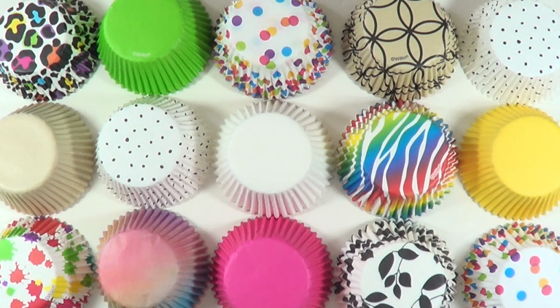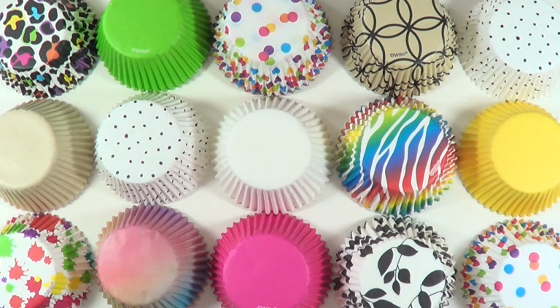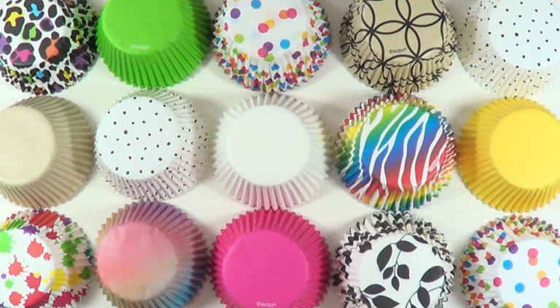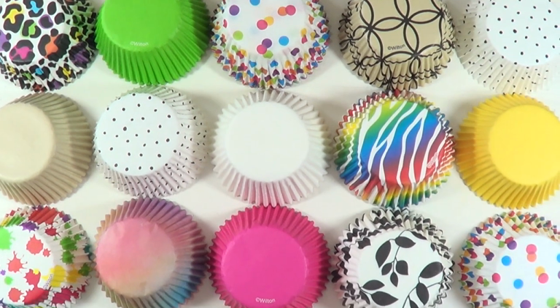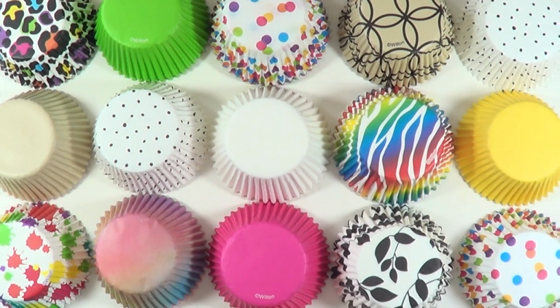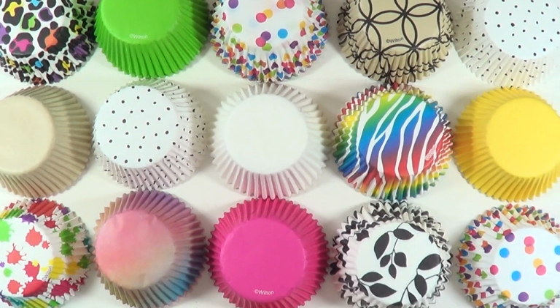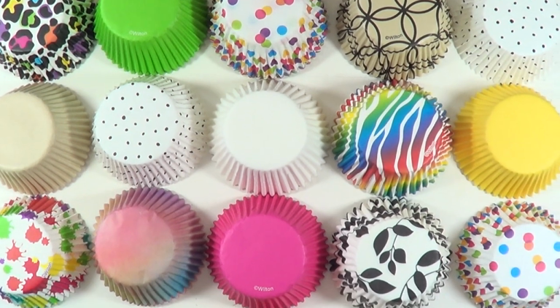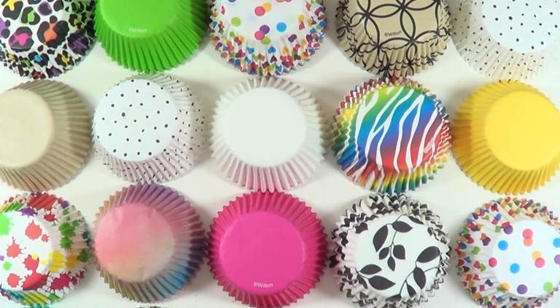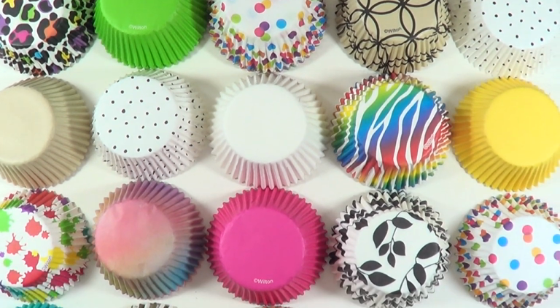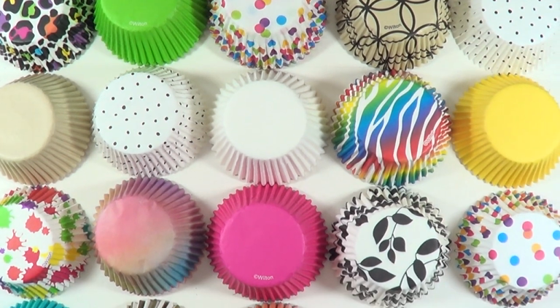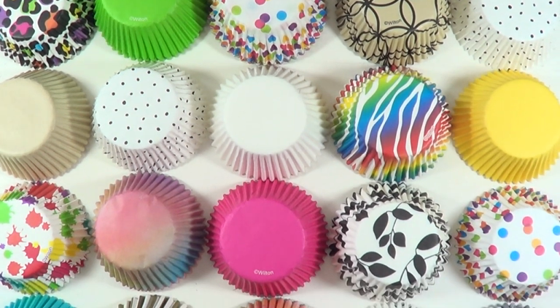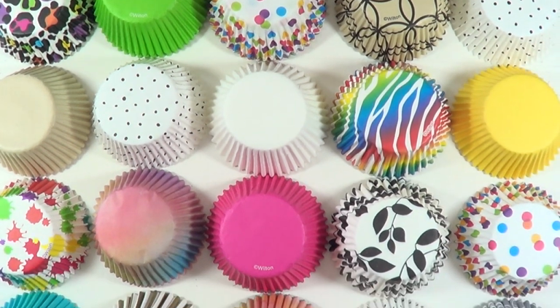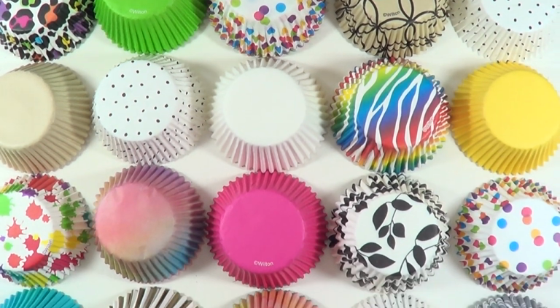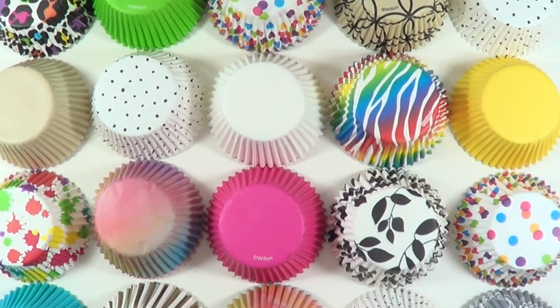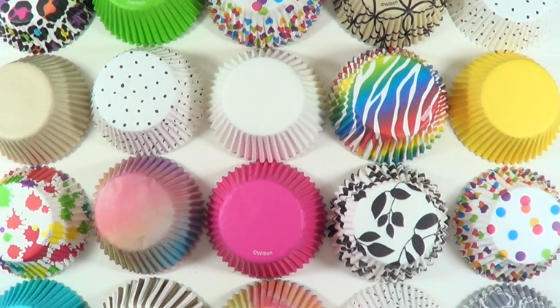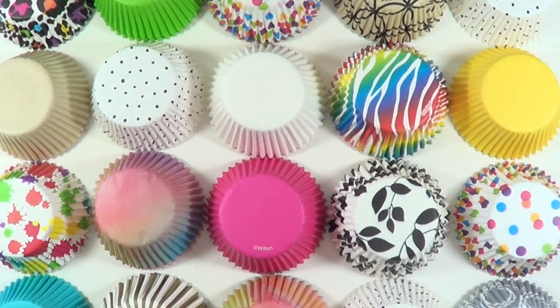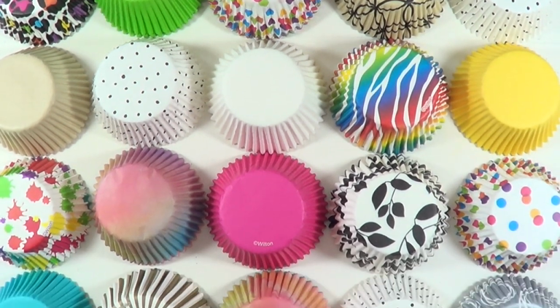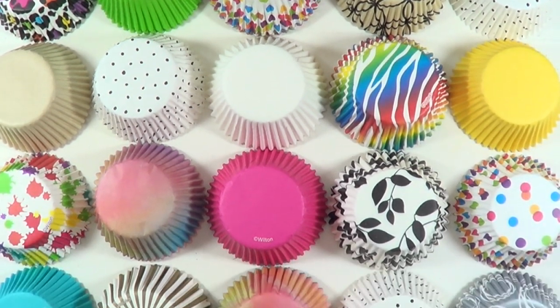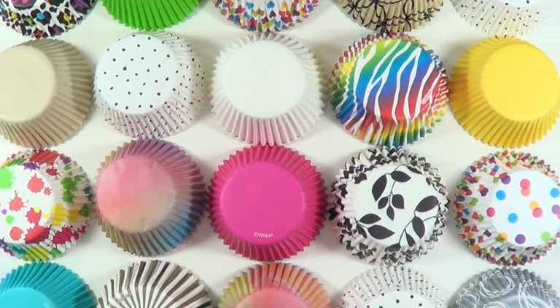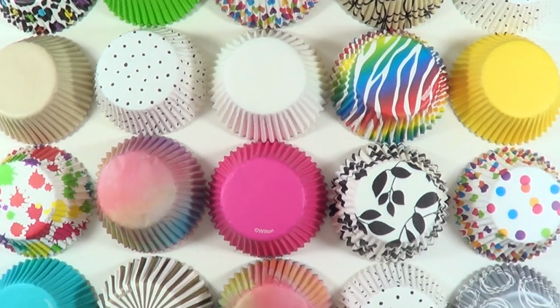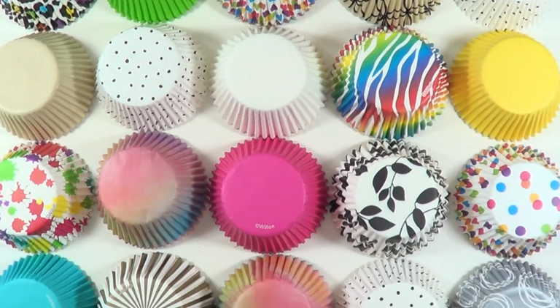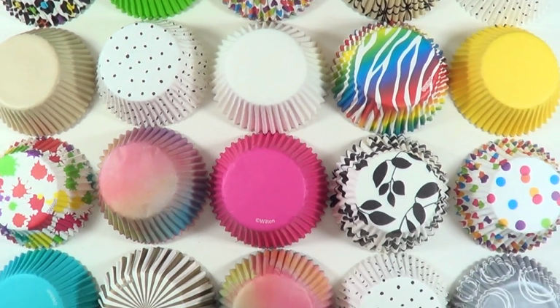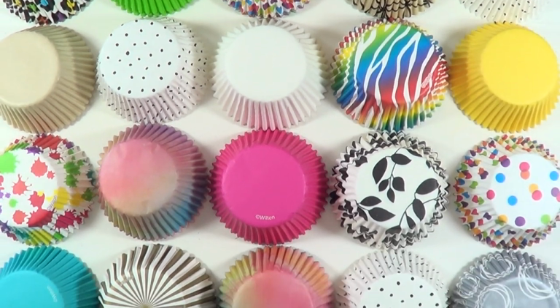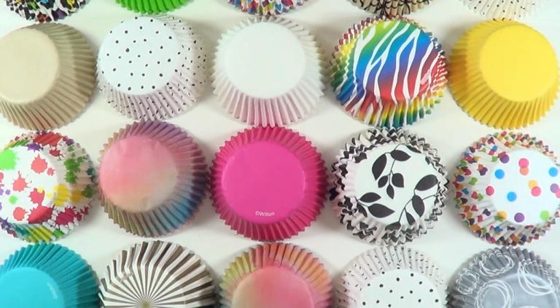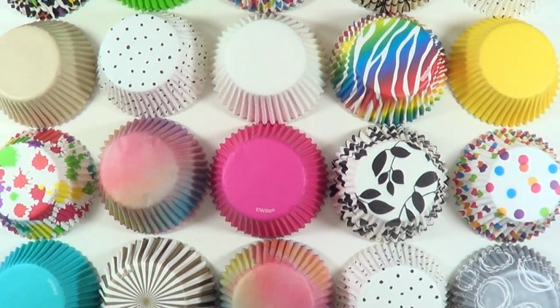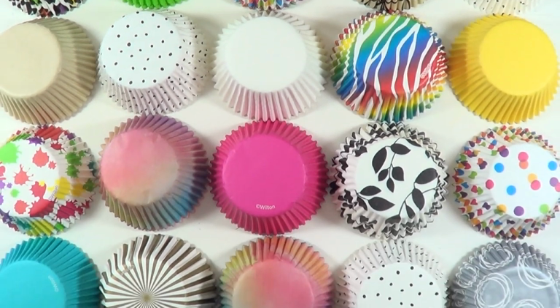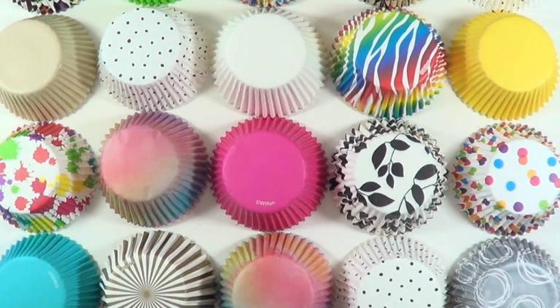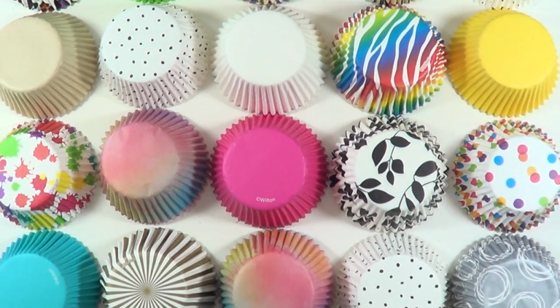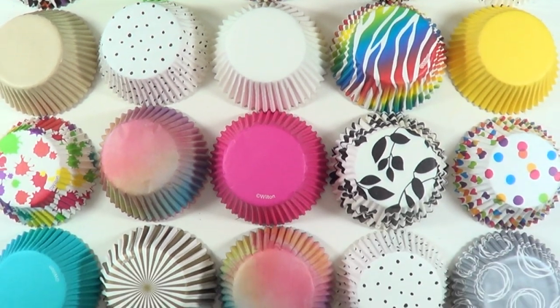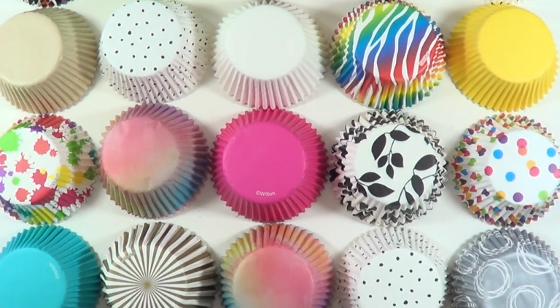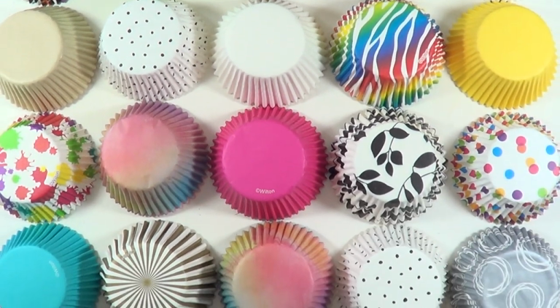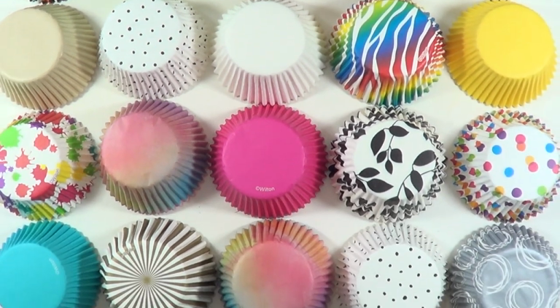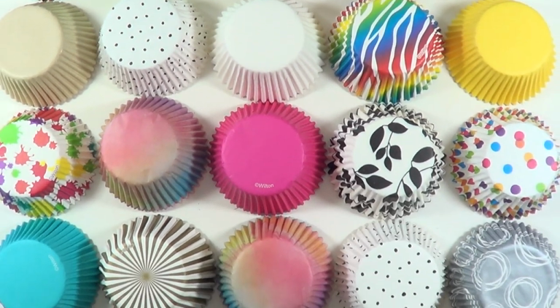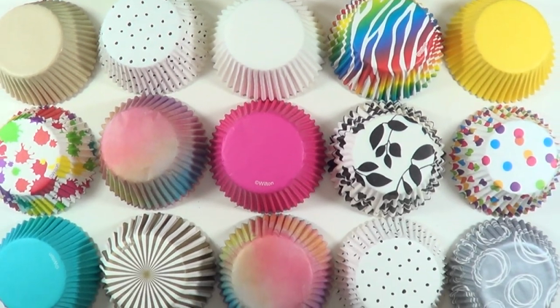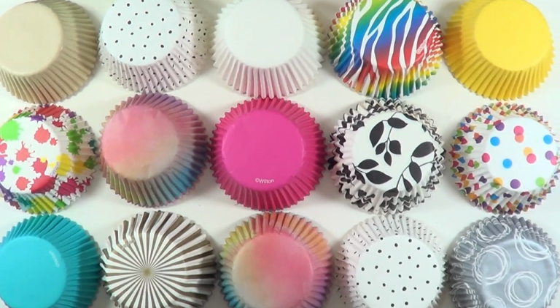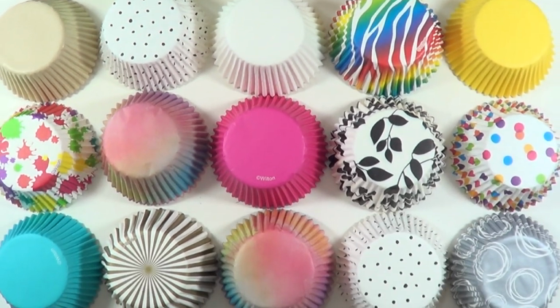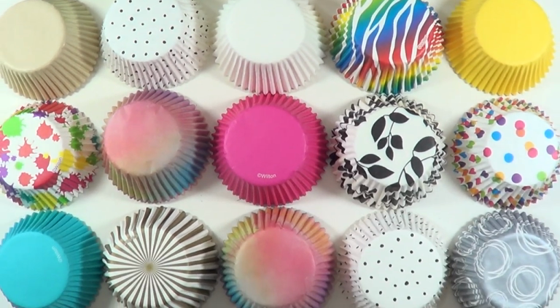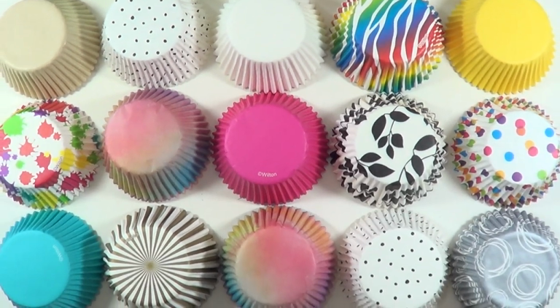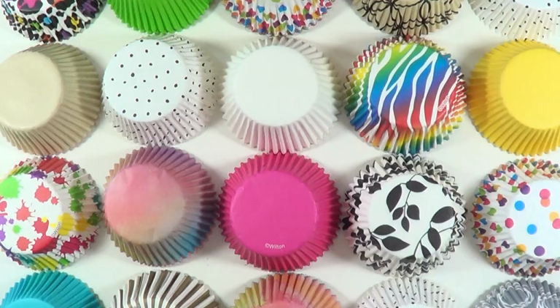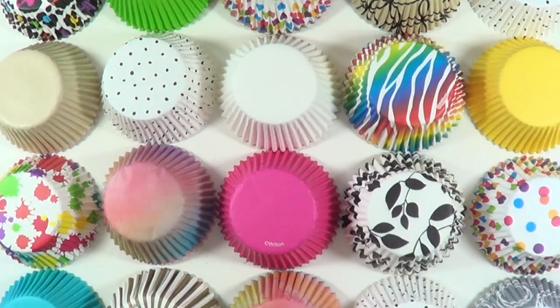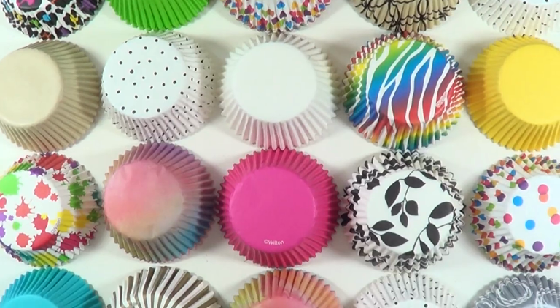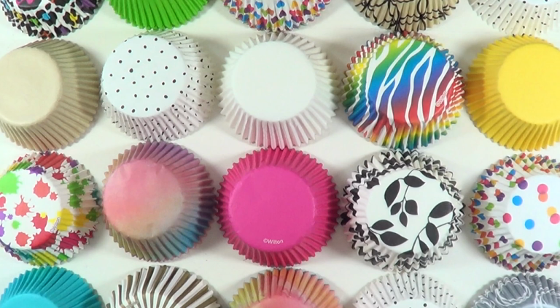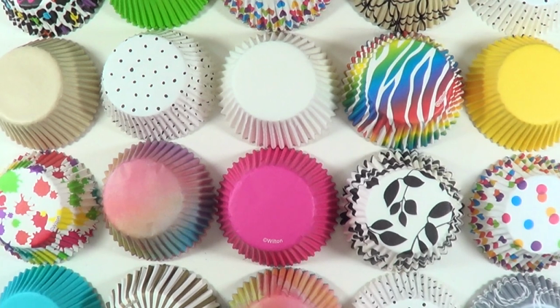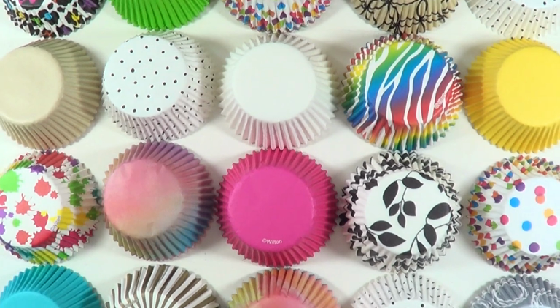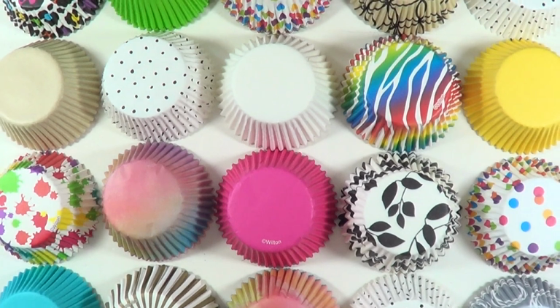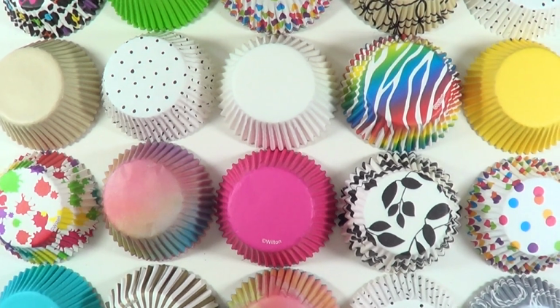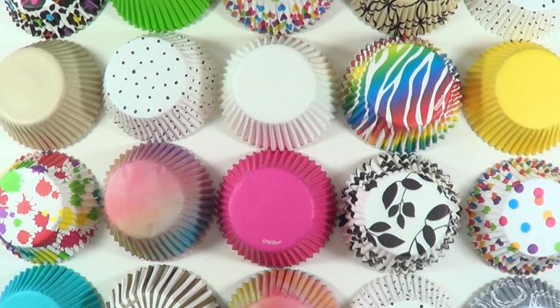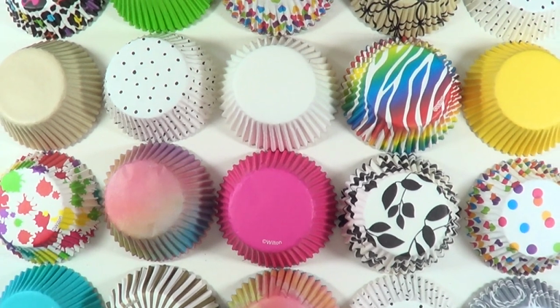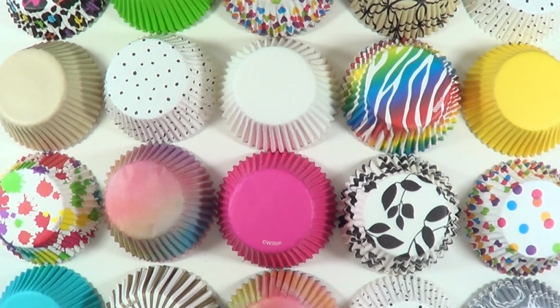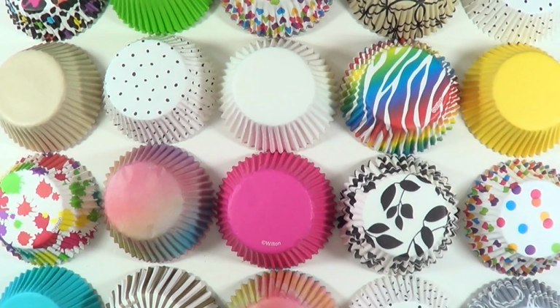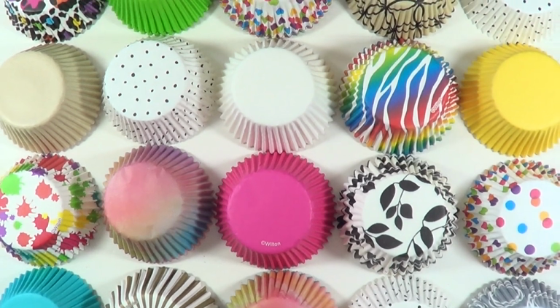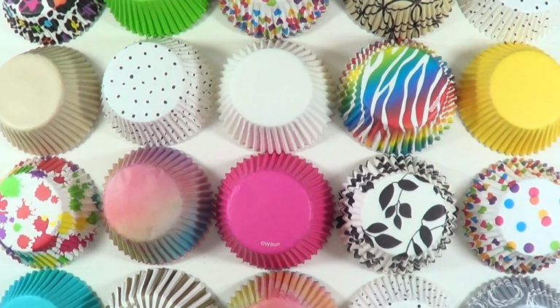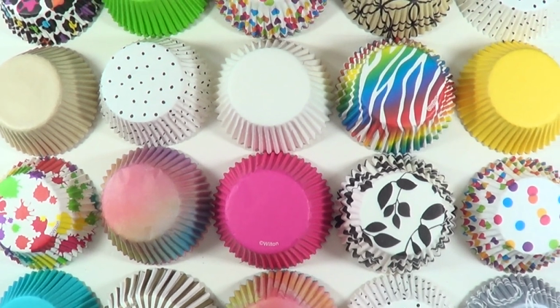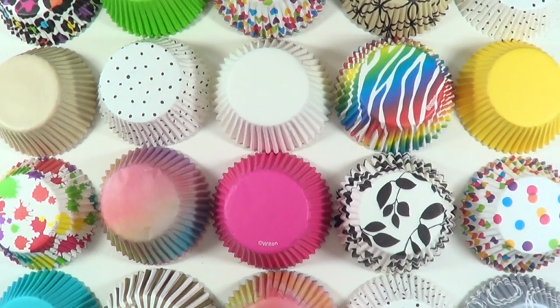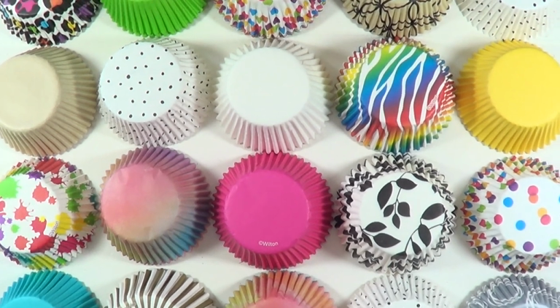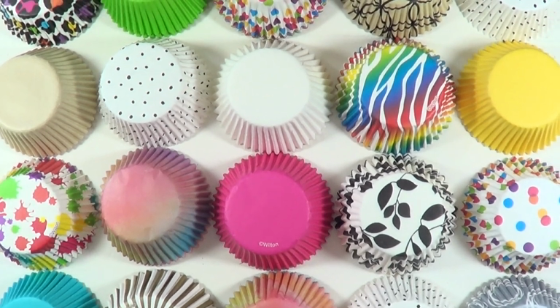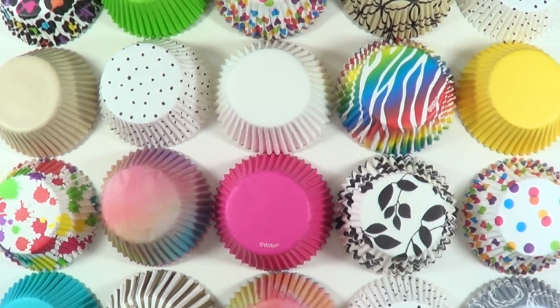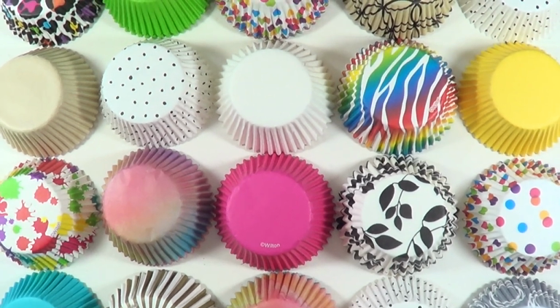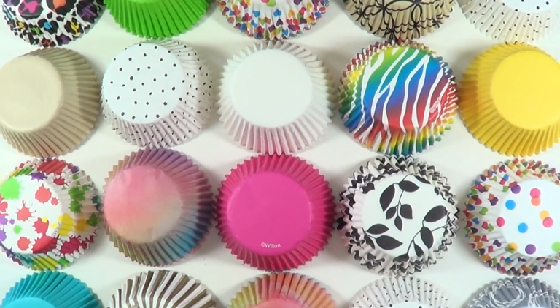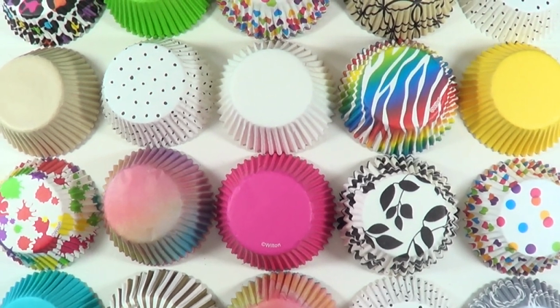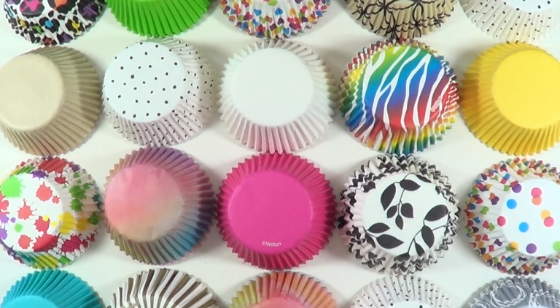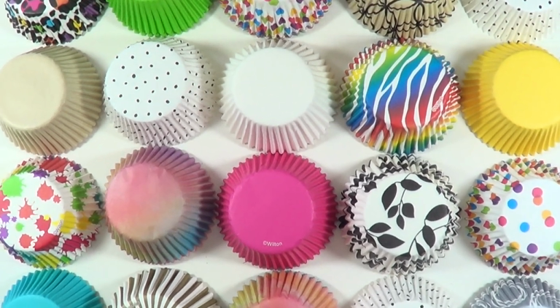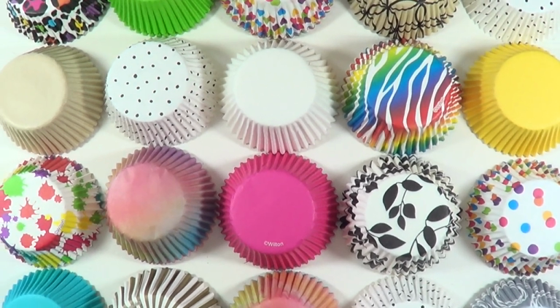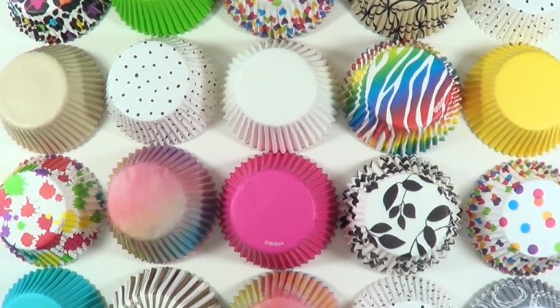Hey guys, it's Renee. Today I thought I would share something for baking — I'm going to be comparing two brands of baking cups or baking liners.